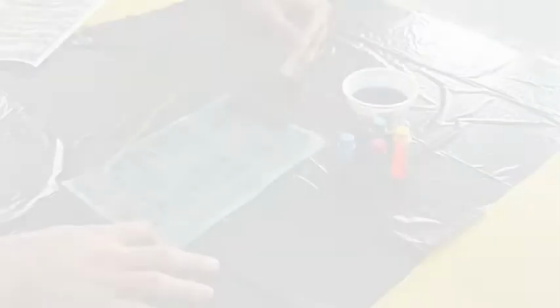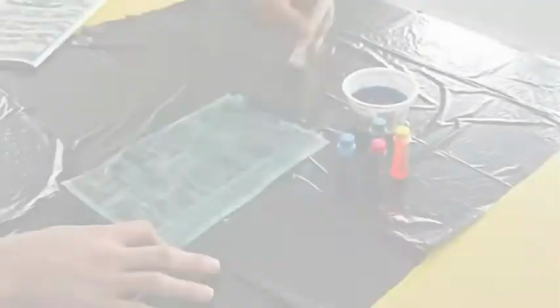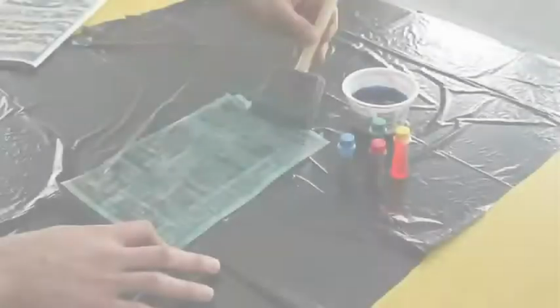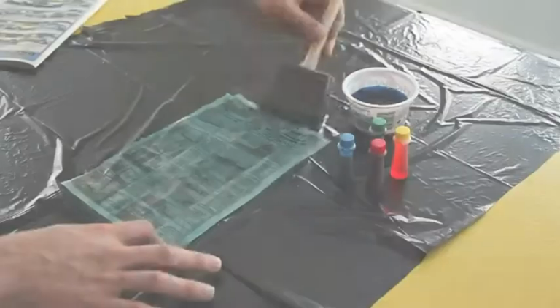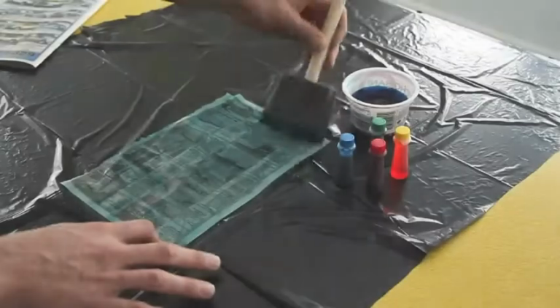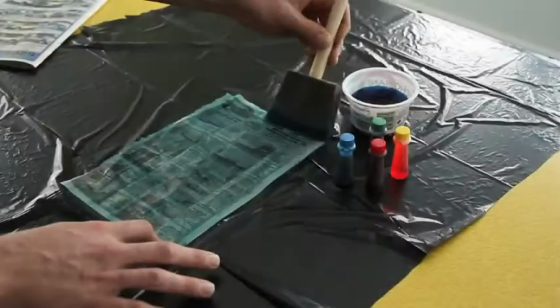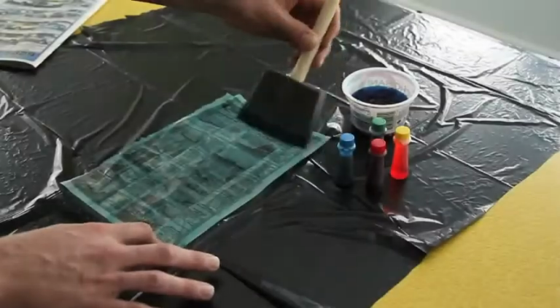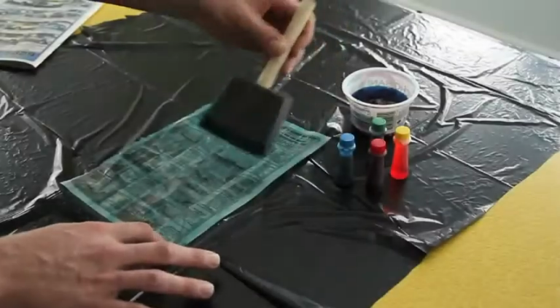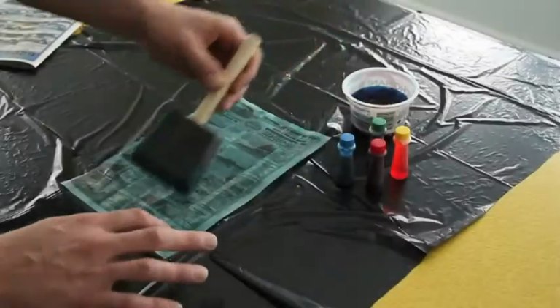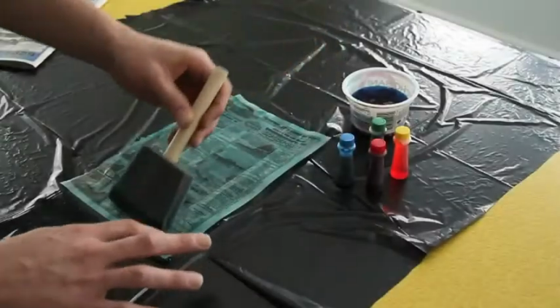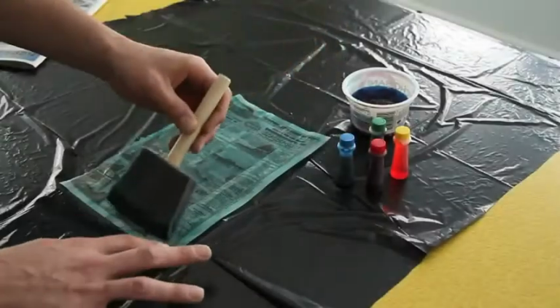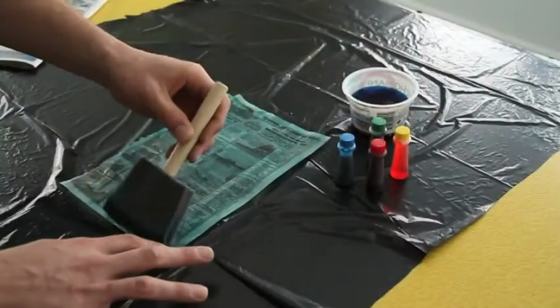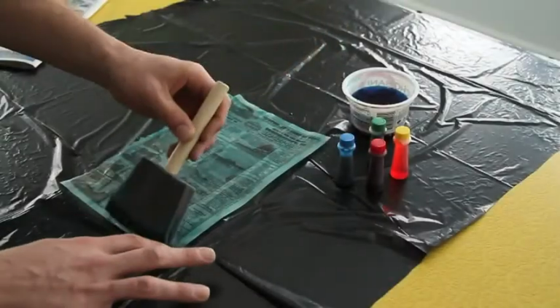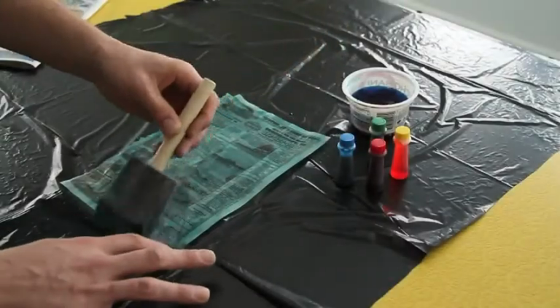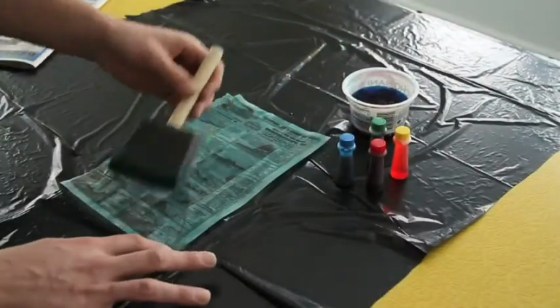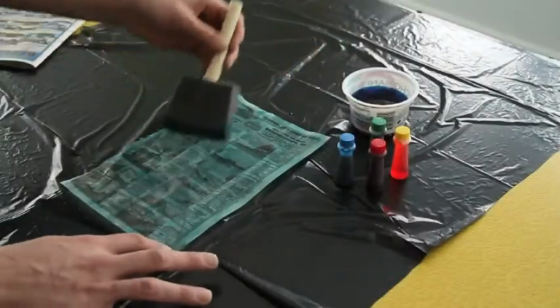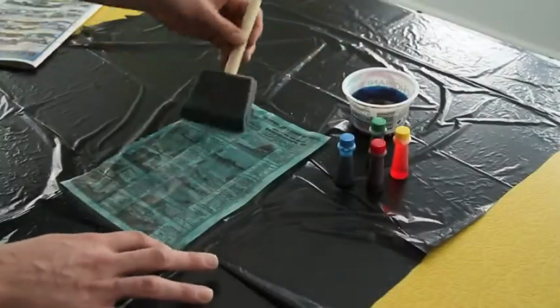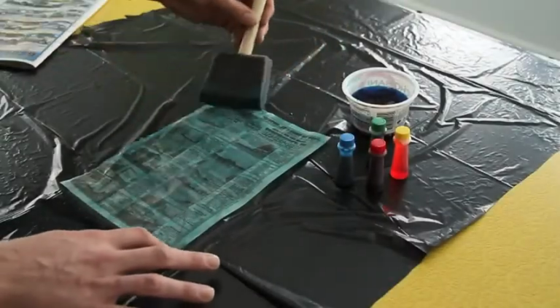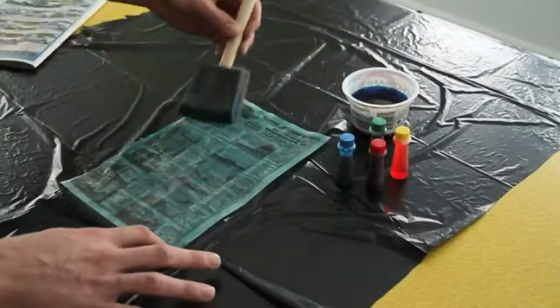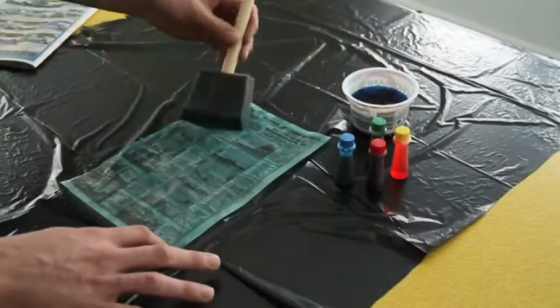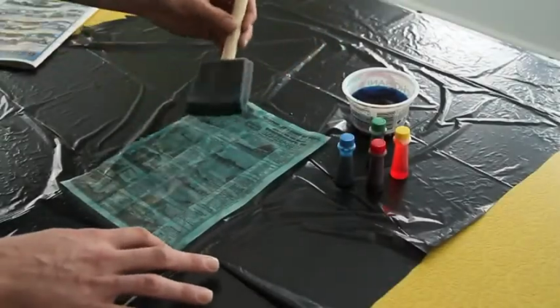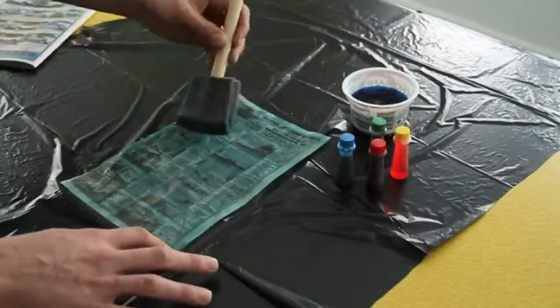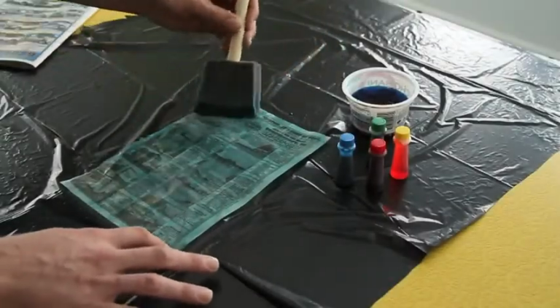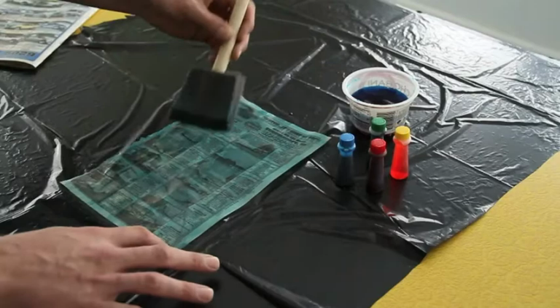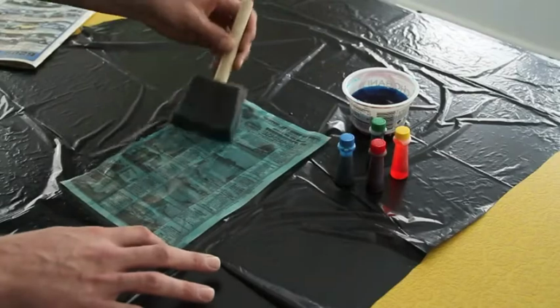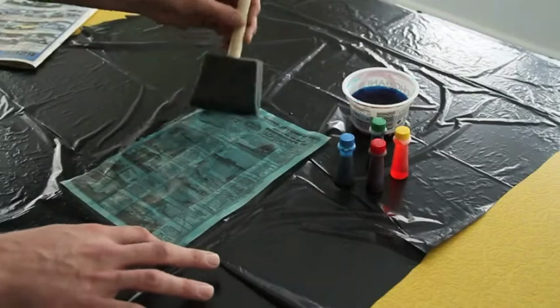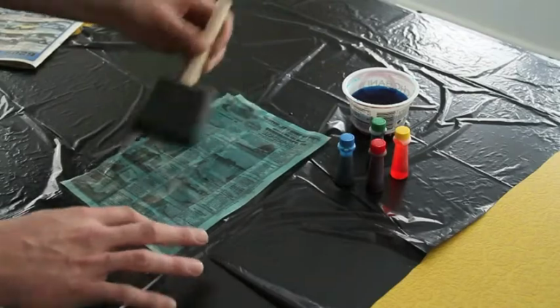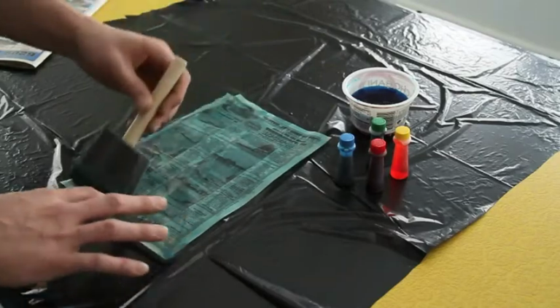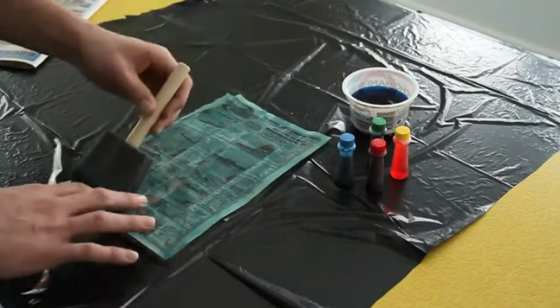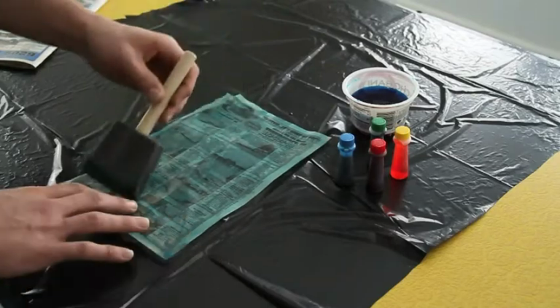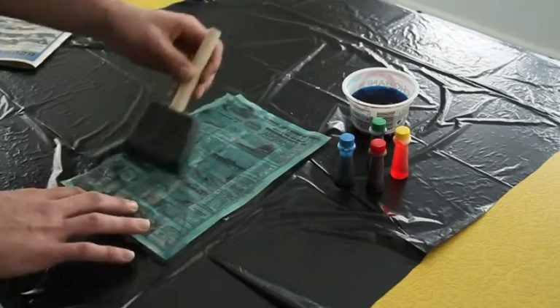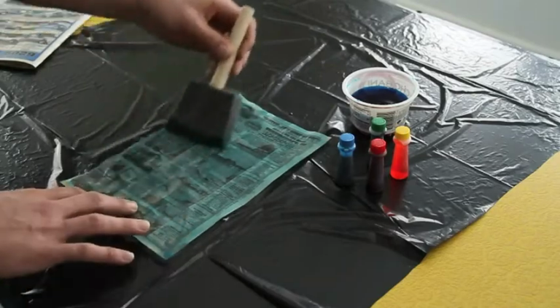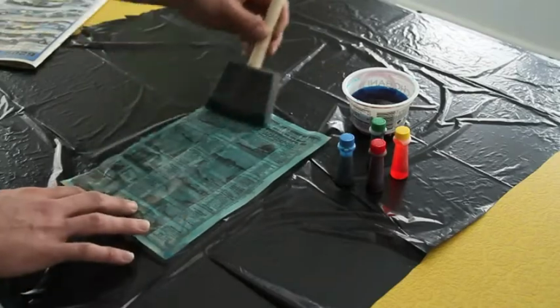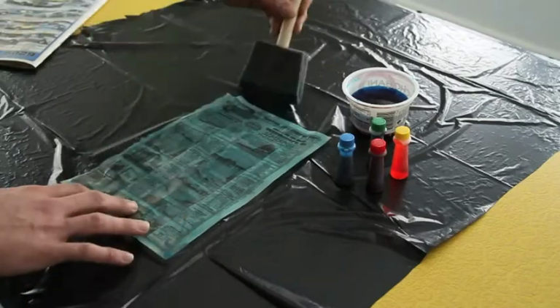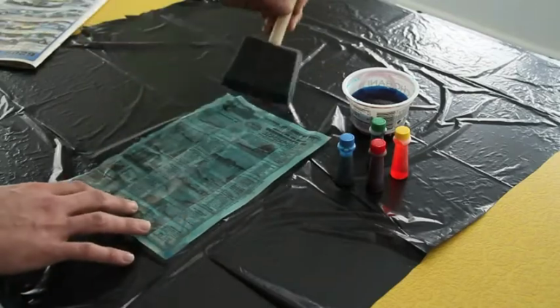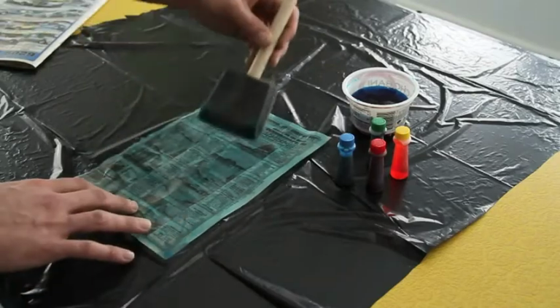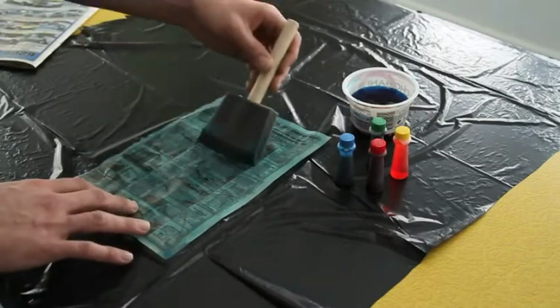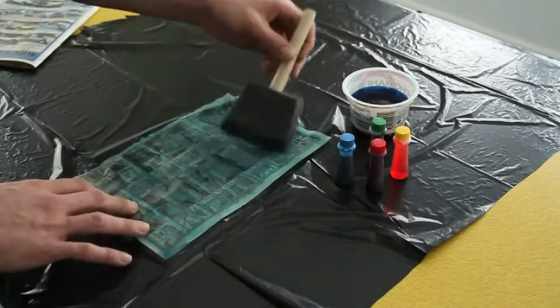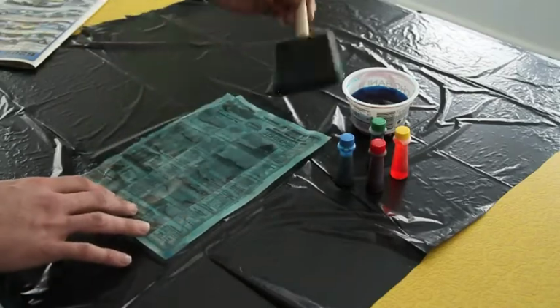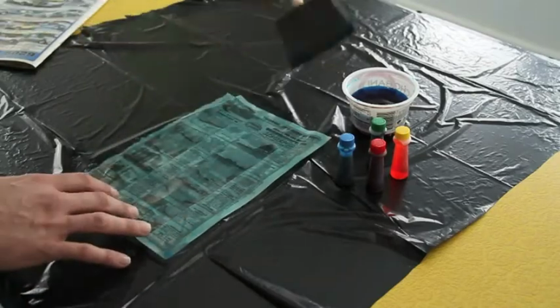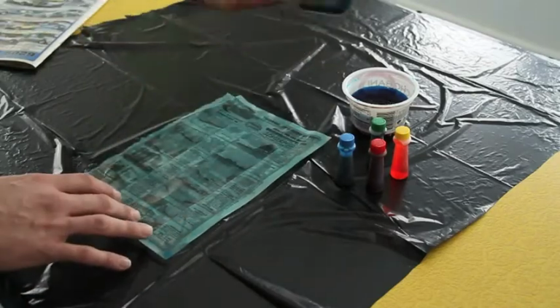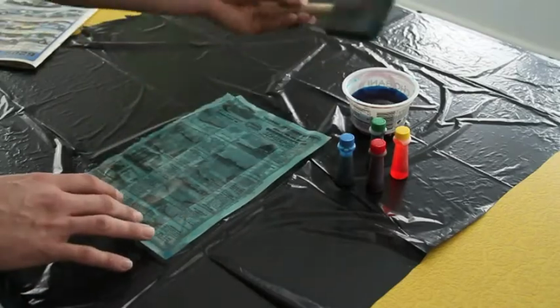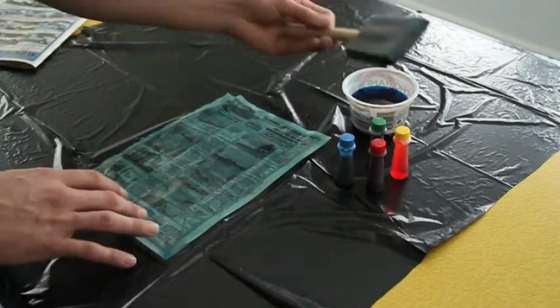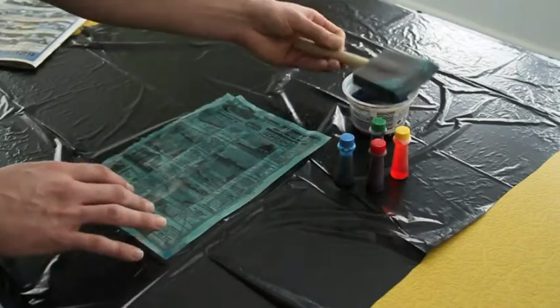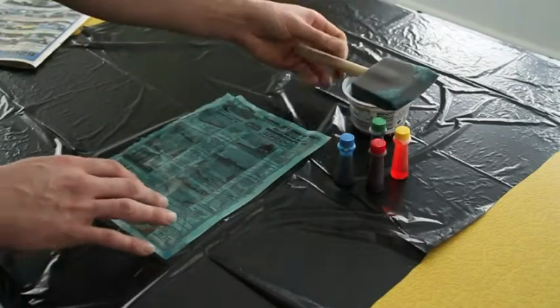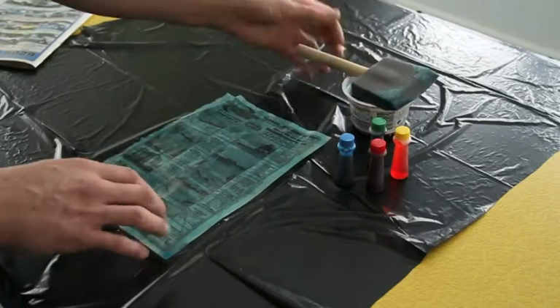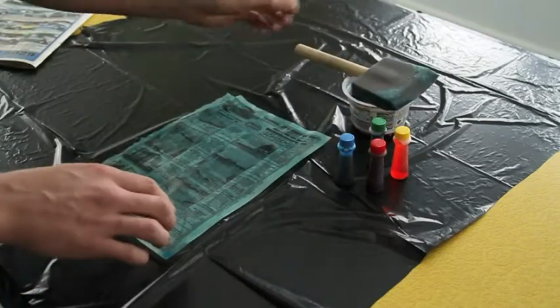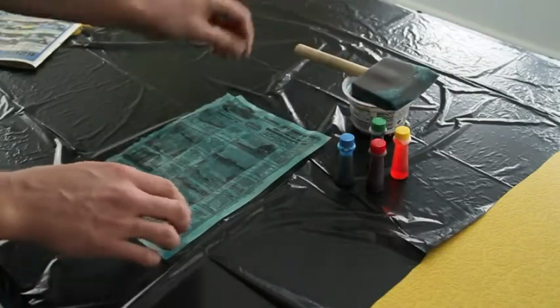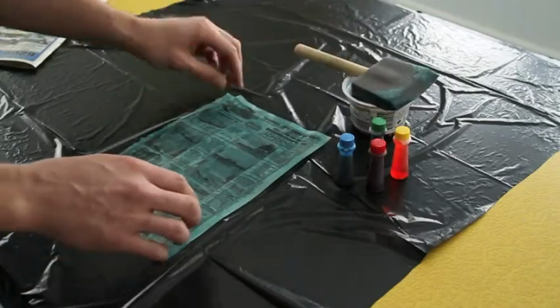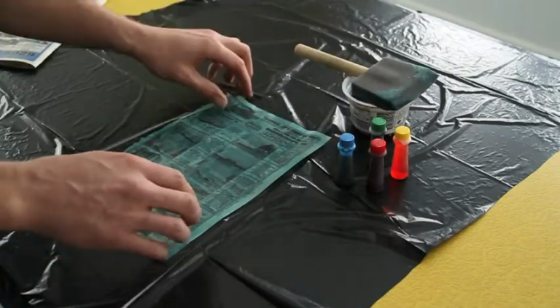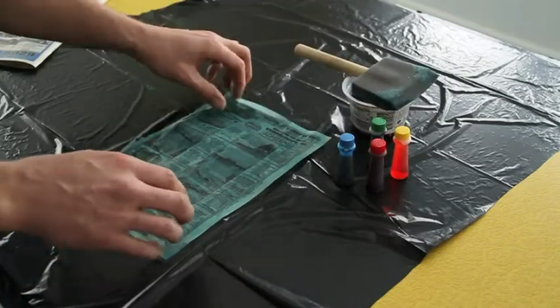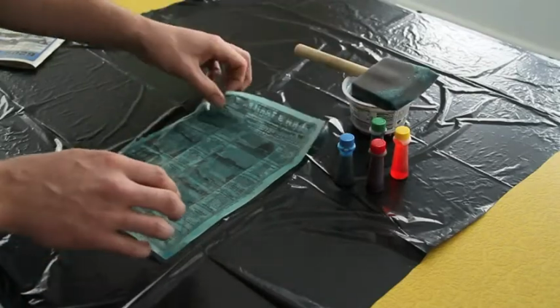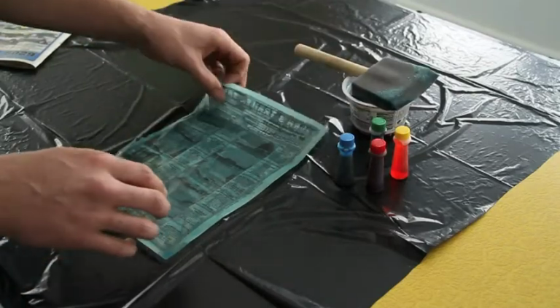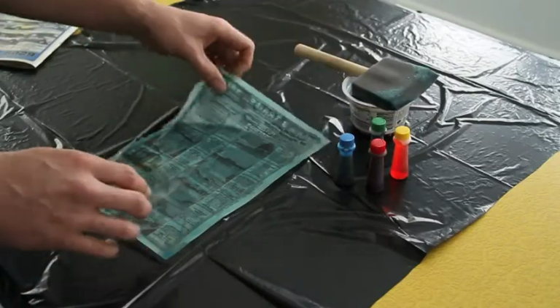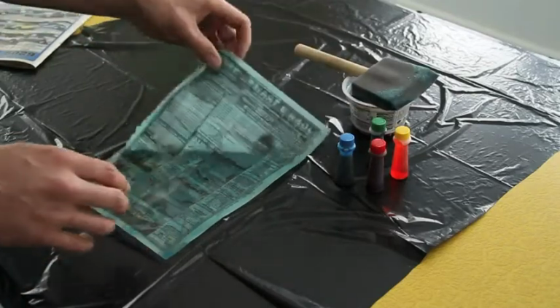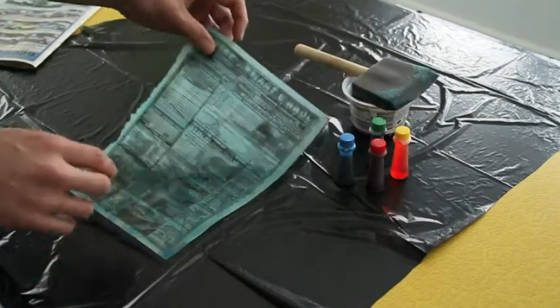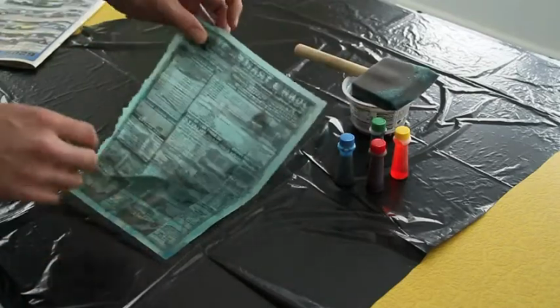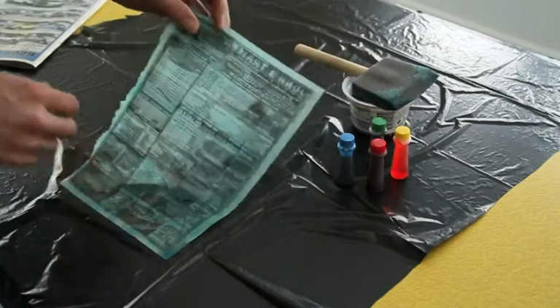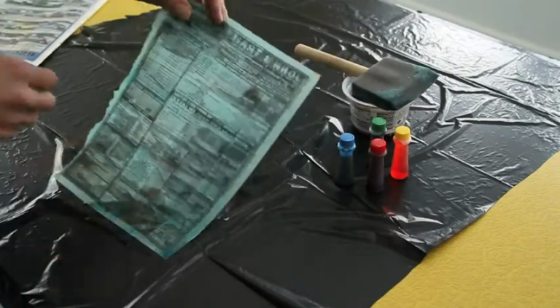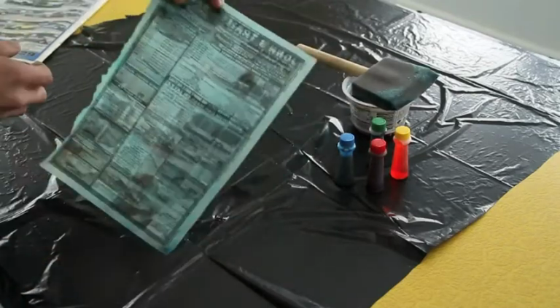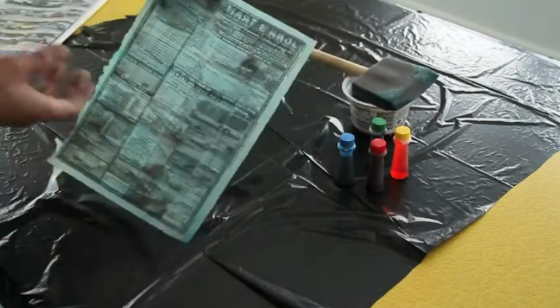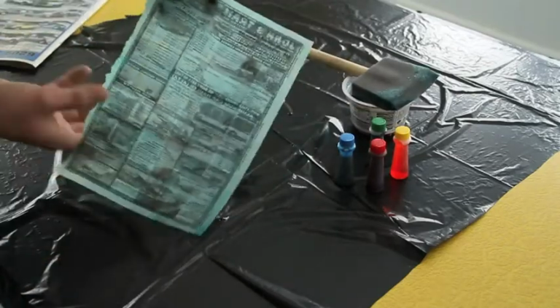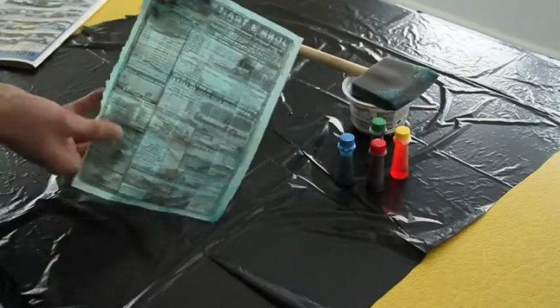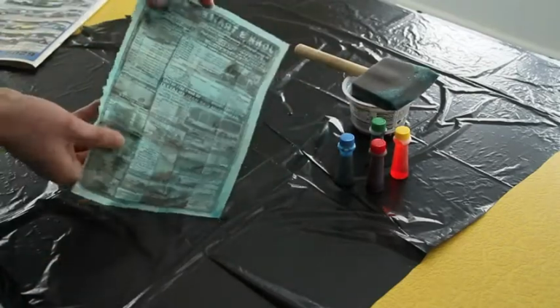When the entire sheet is covered, let the newspaper dry or use a blow dryer to speed up the process.